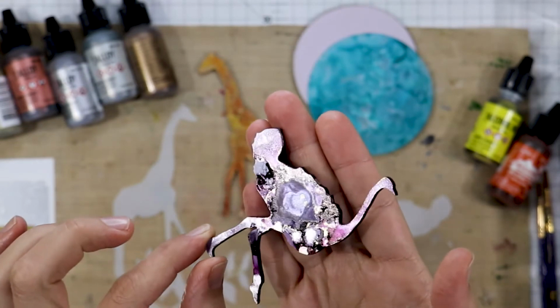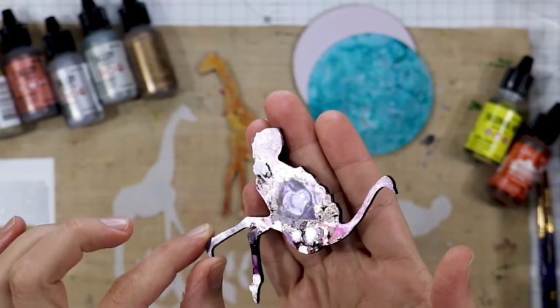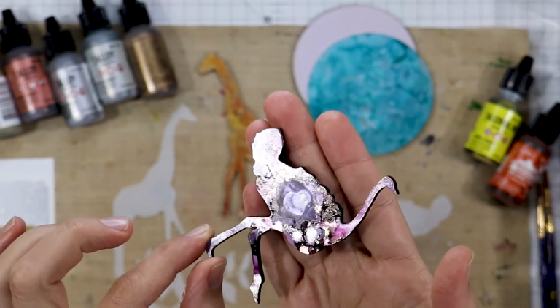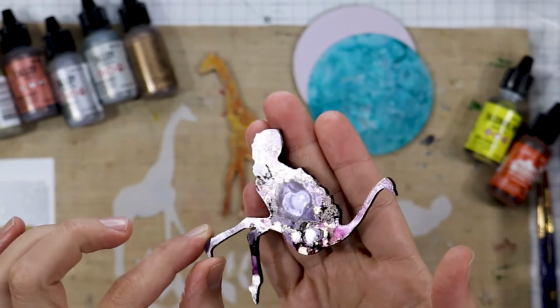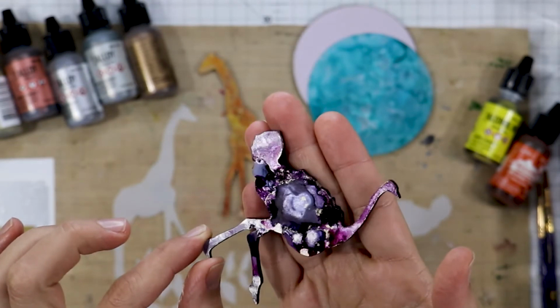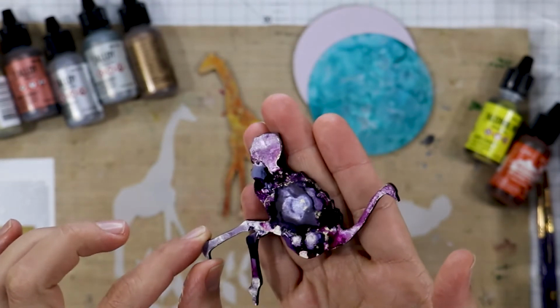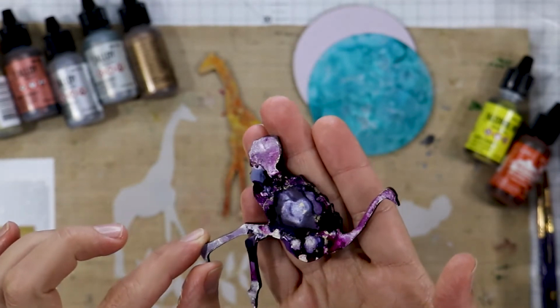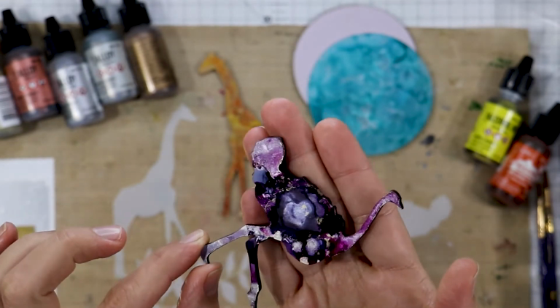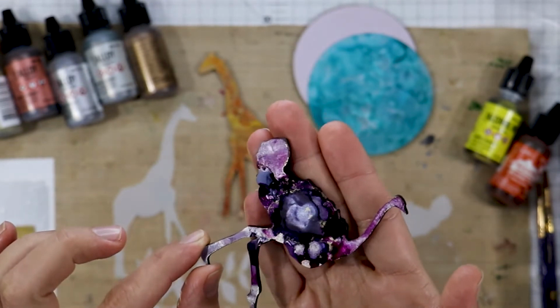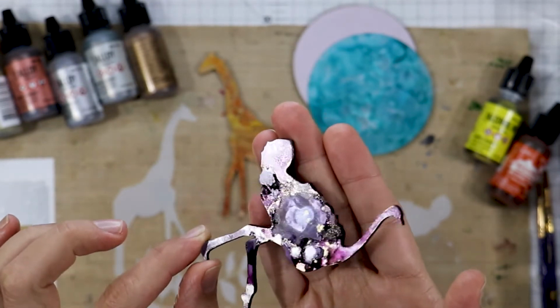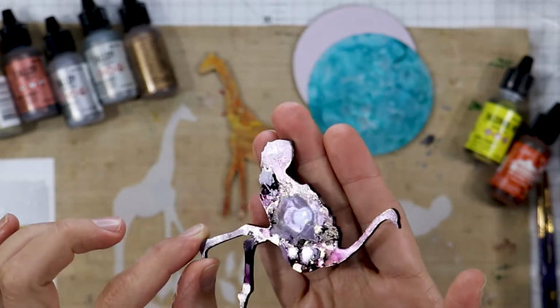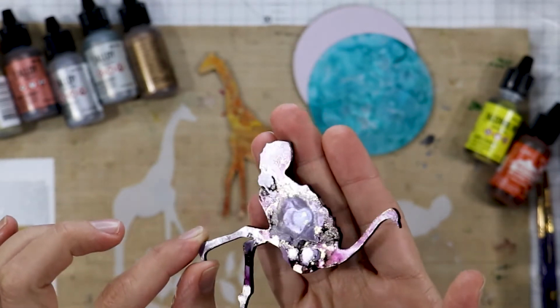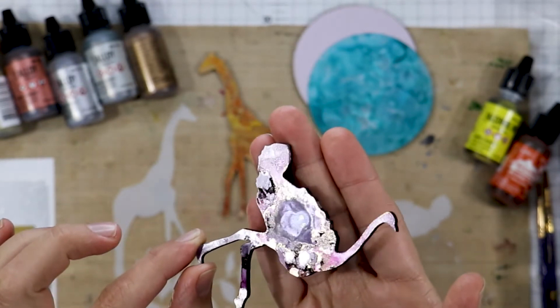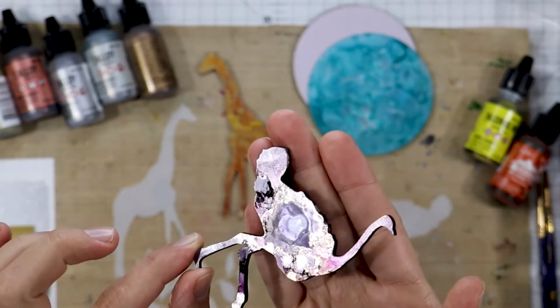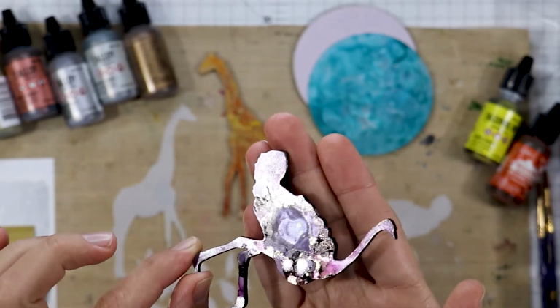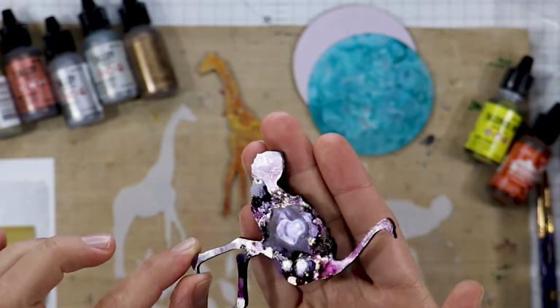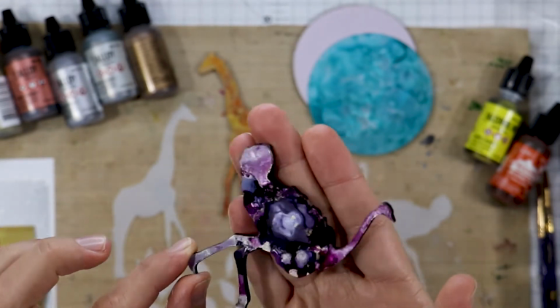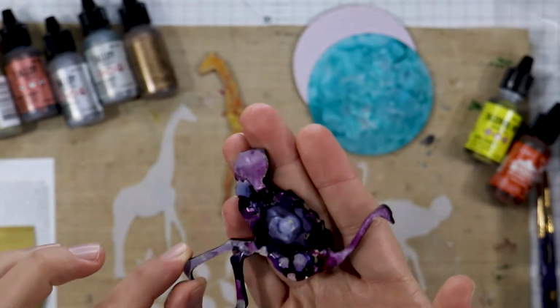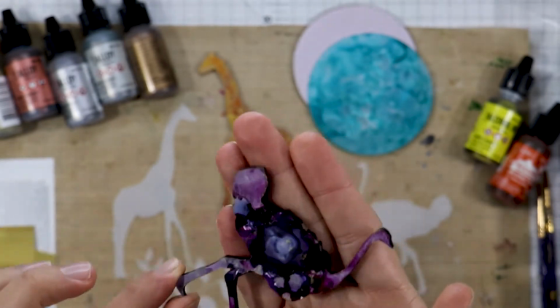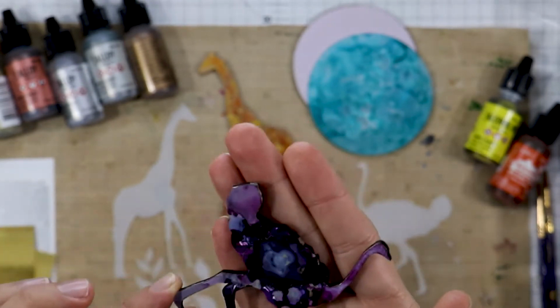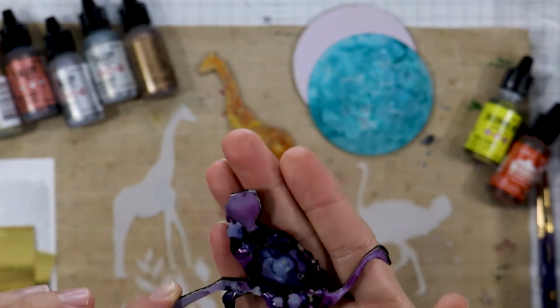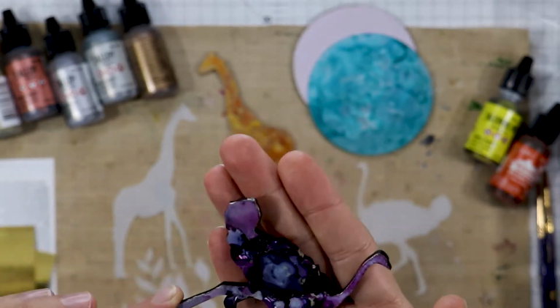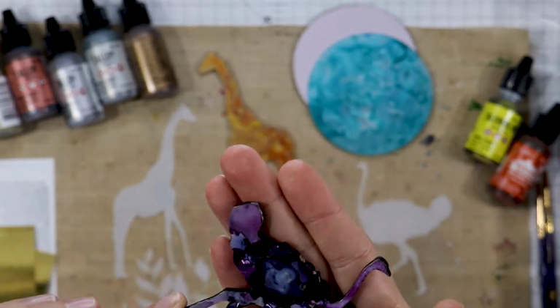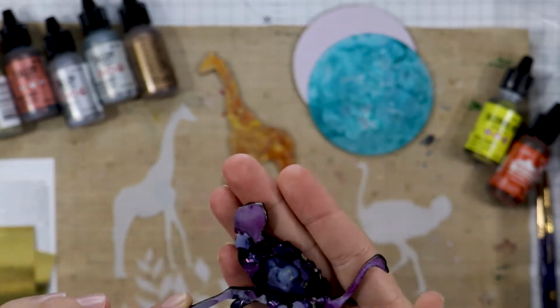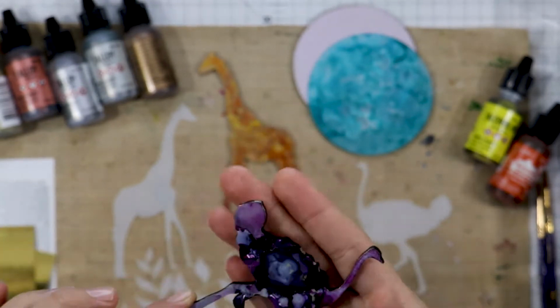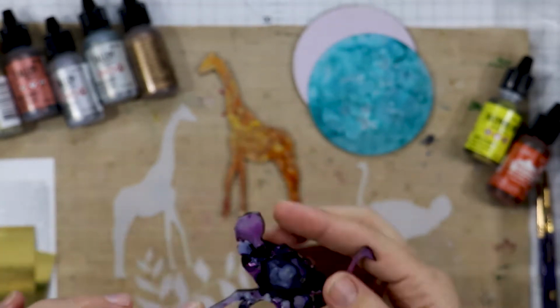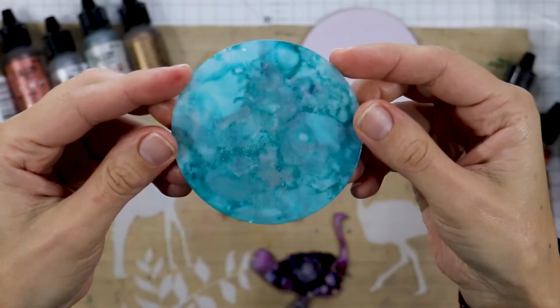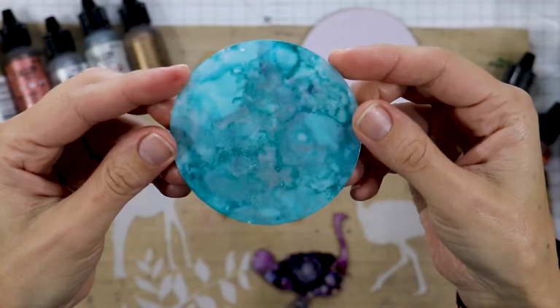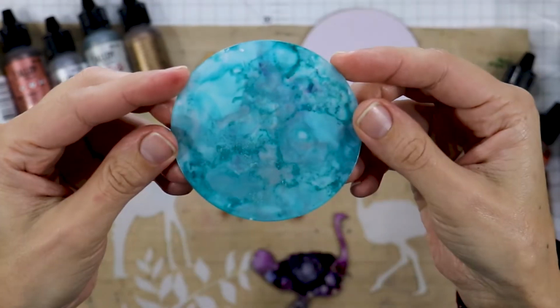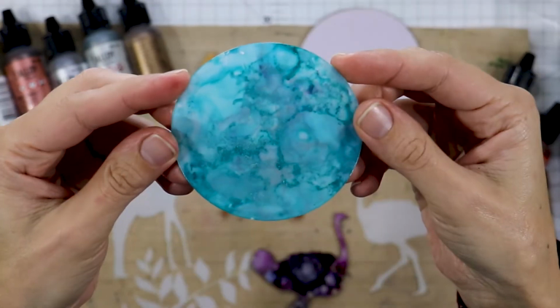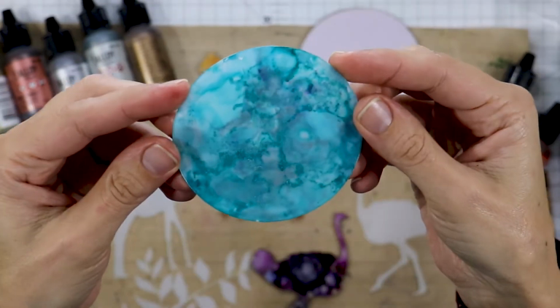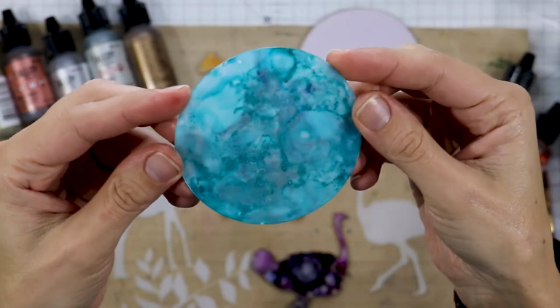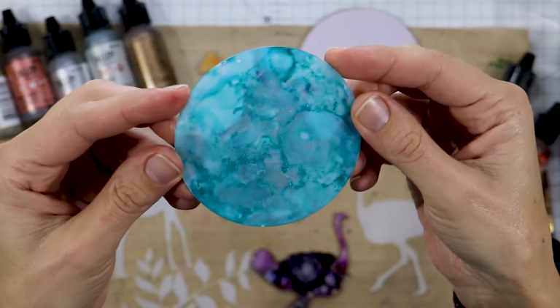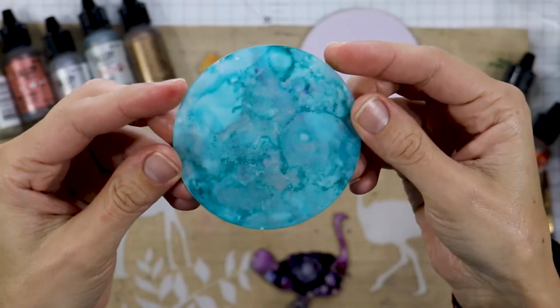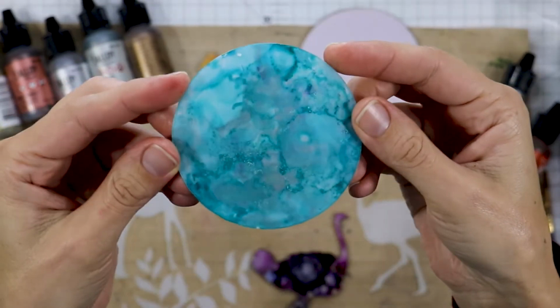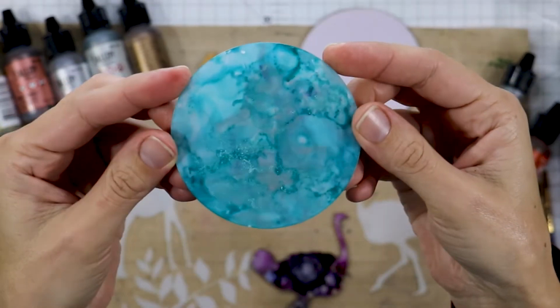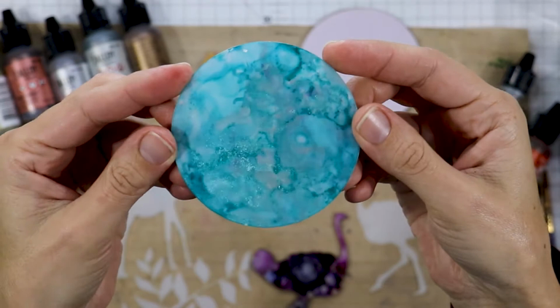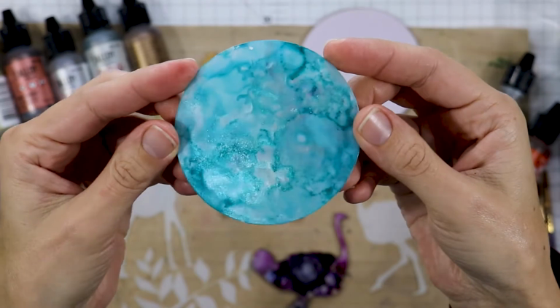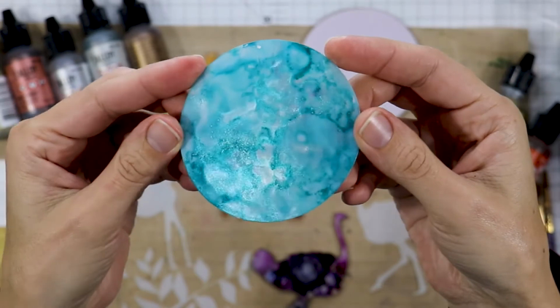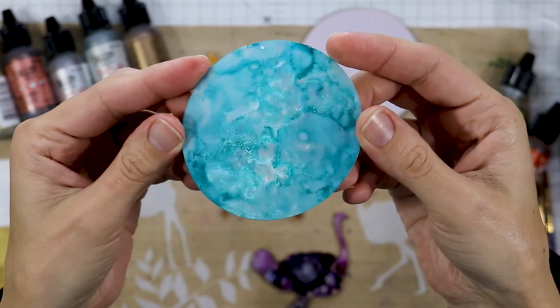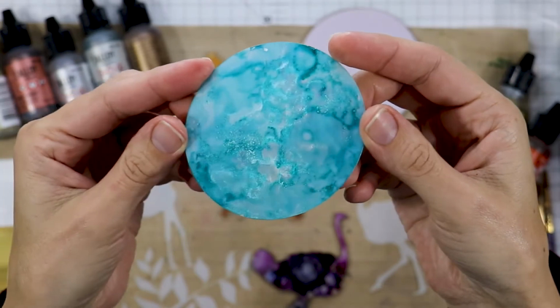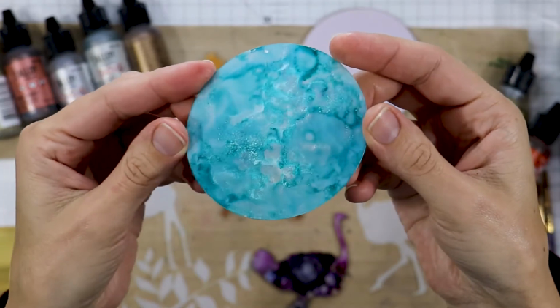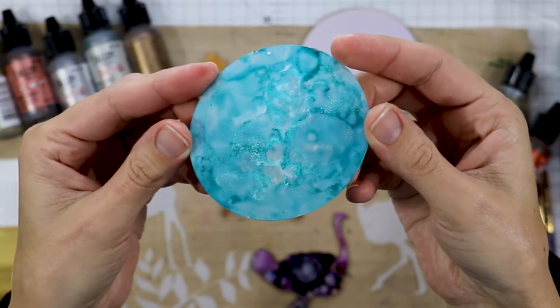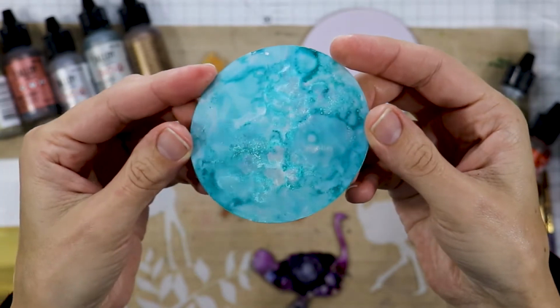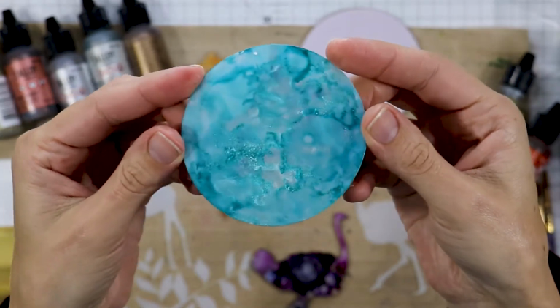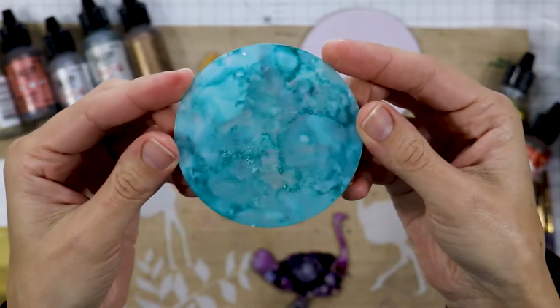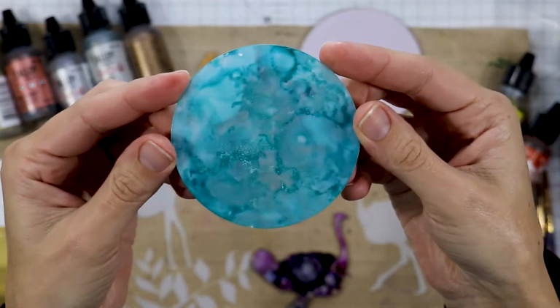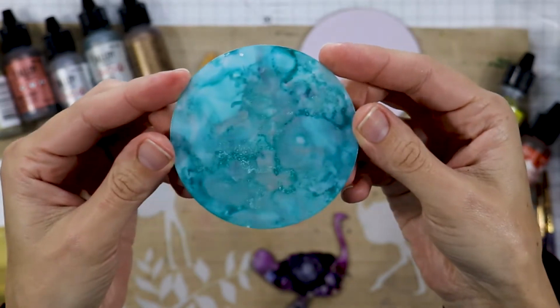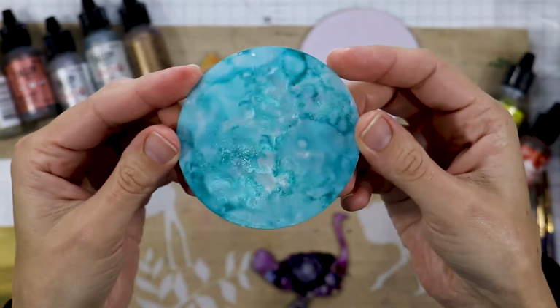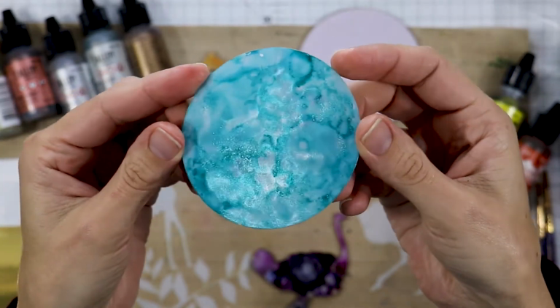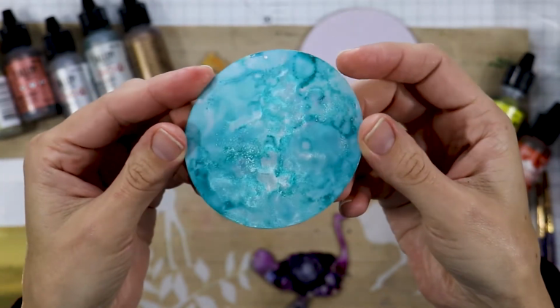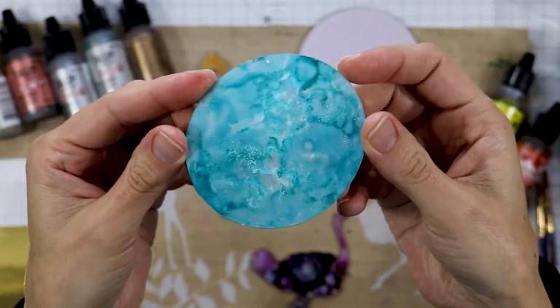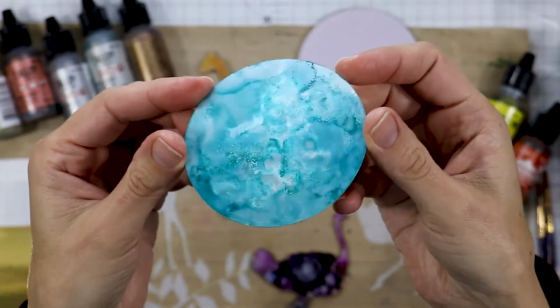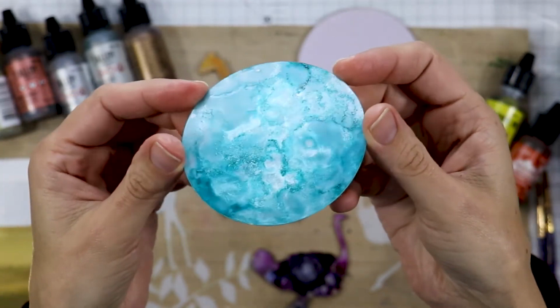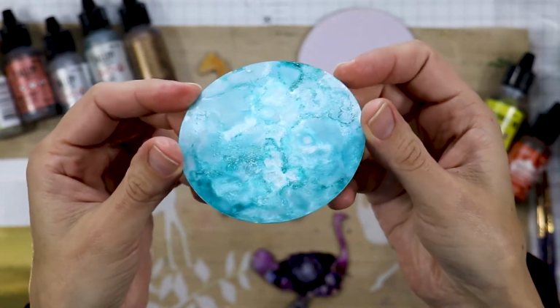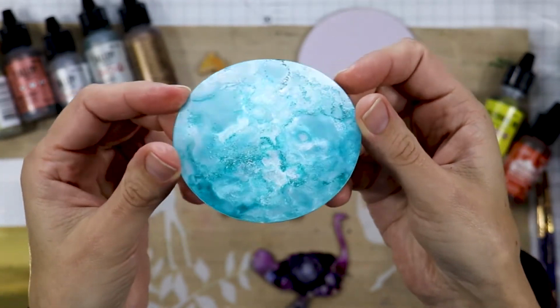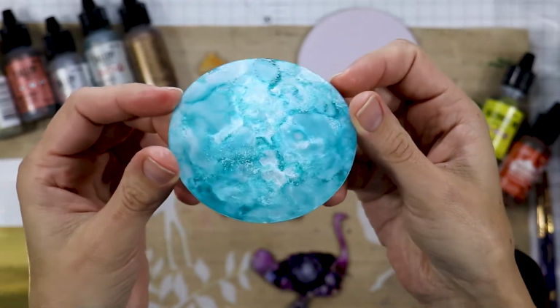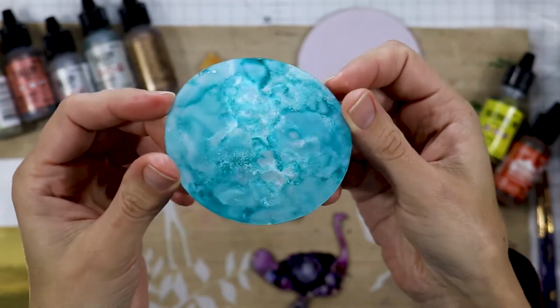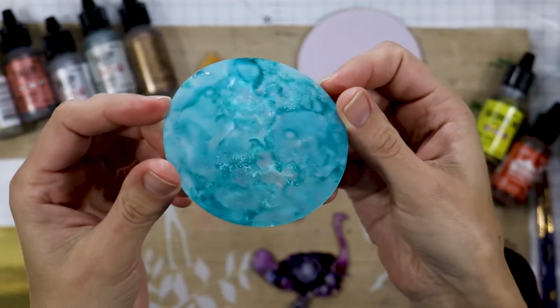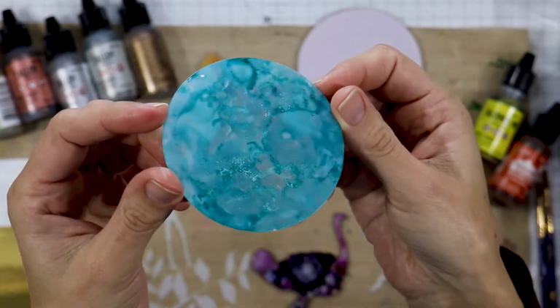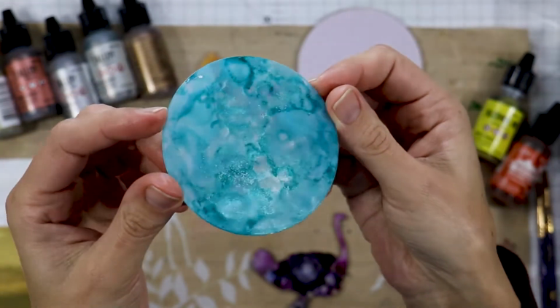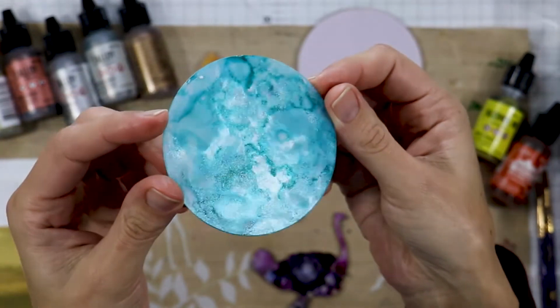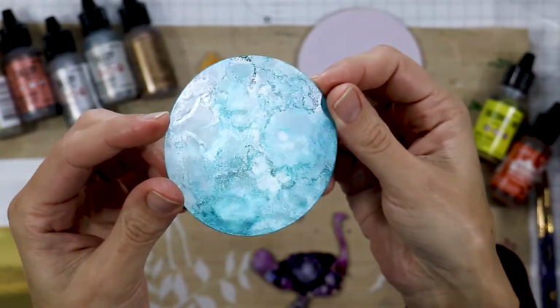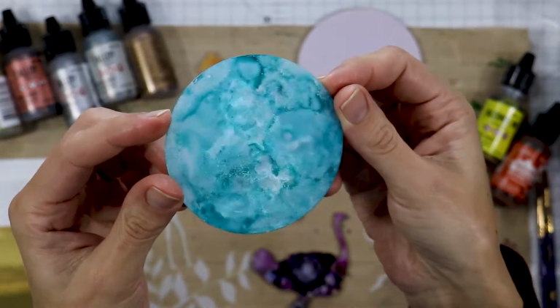I'll be showing you throughout the week. Here you can see some of the fabulous blends that you can get with the alcohol inks.